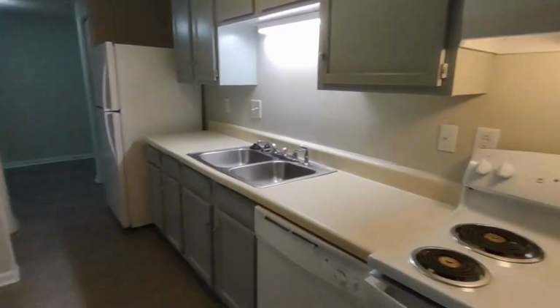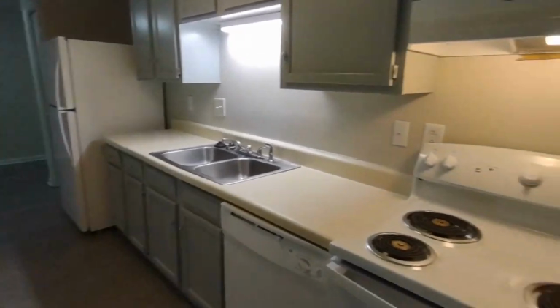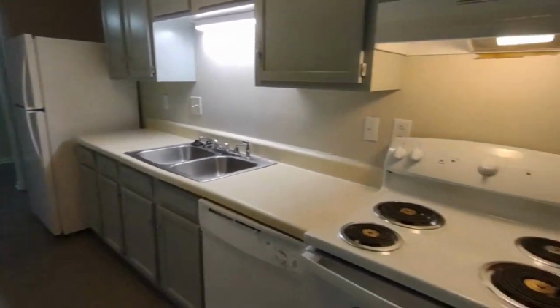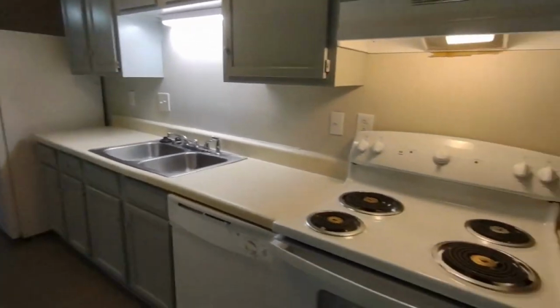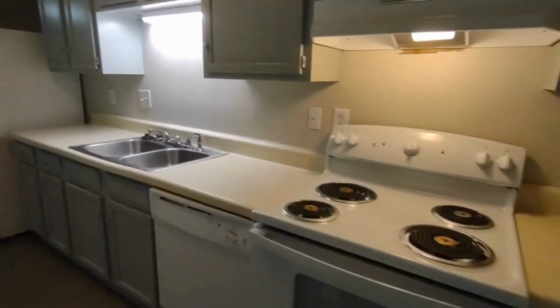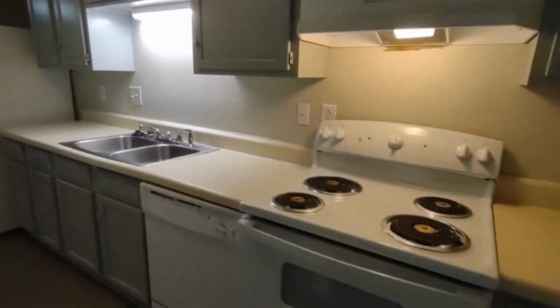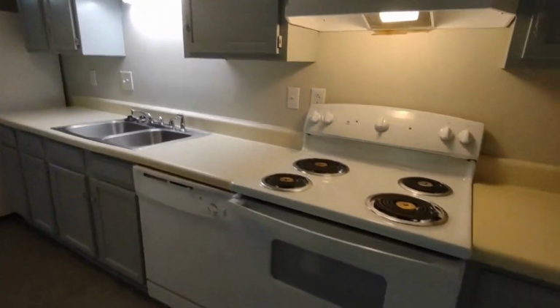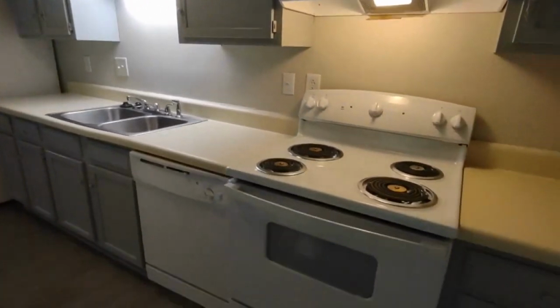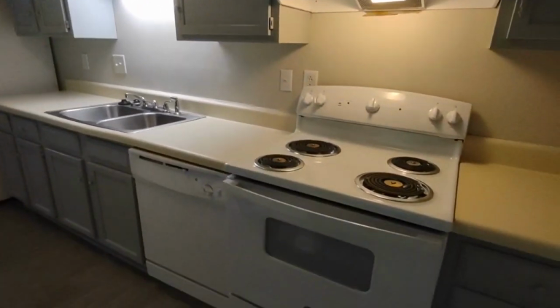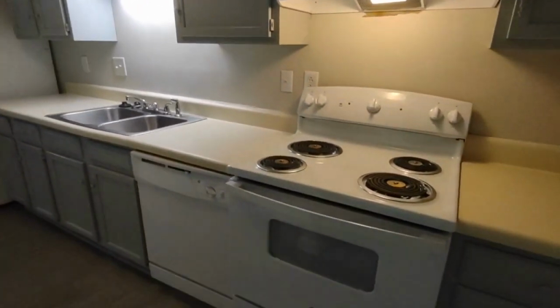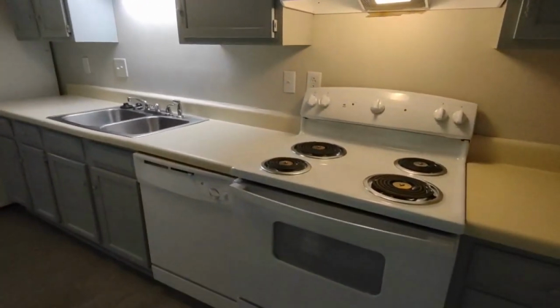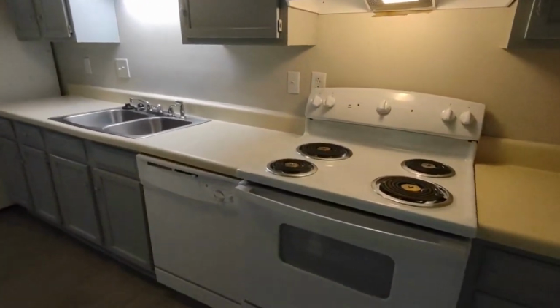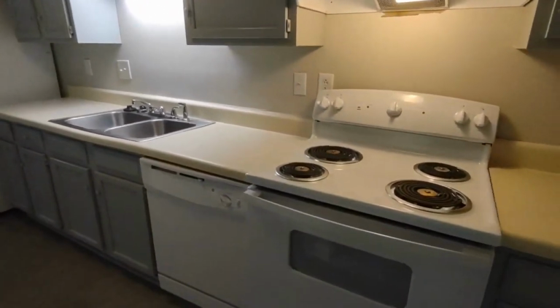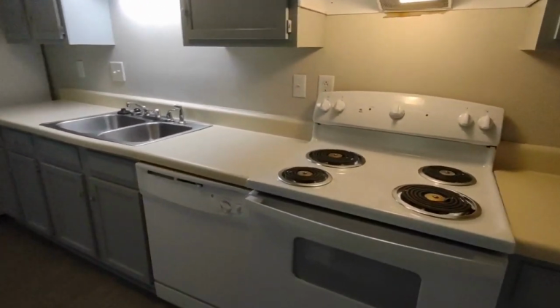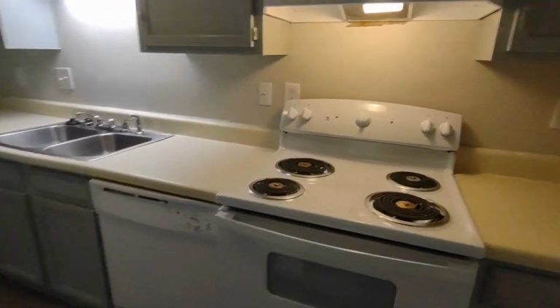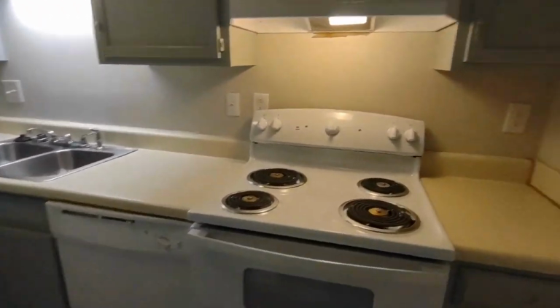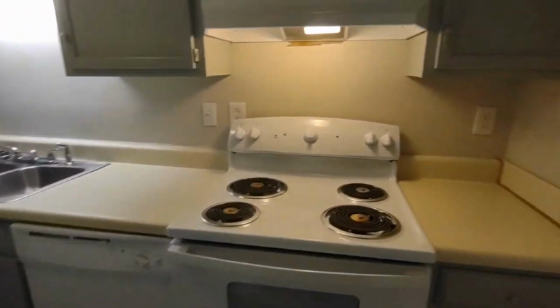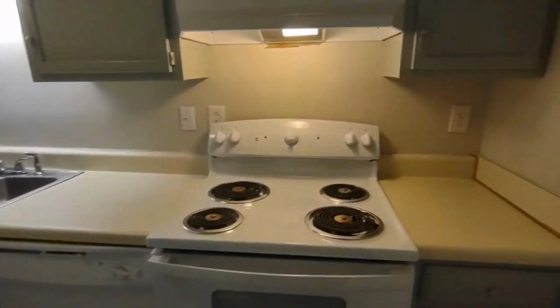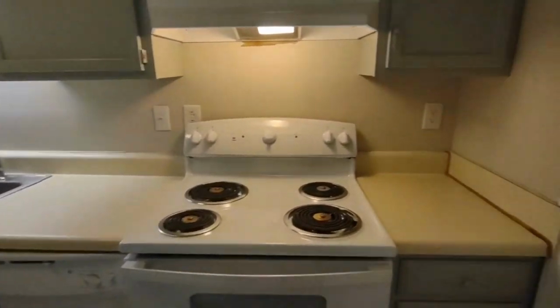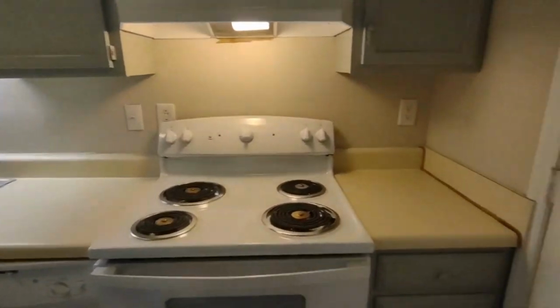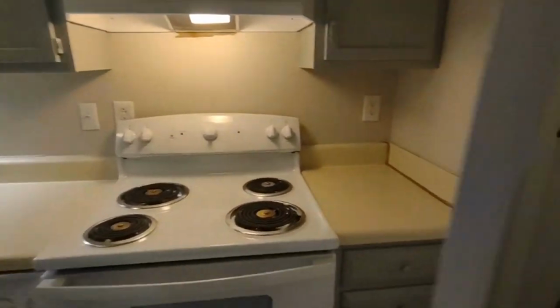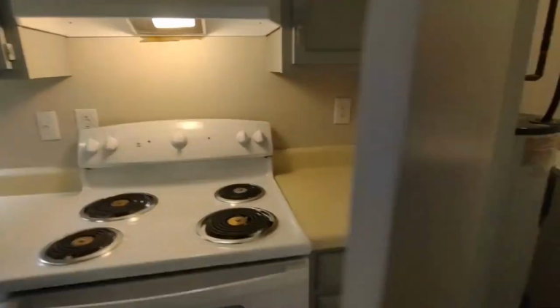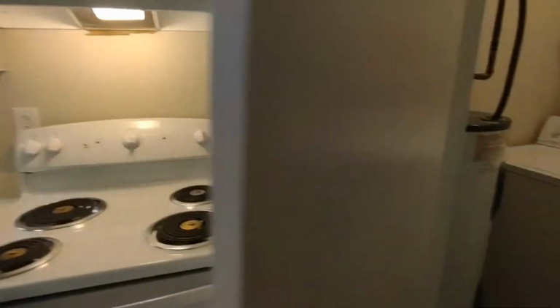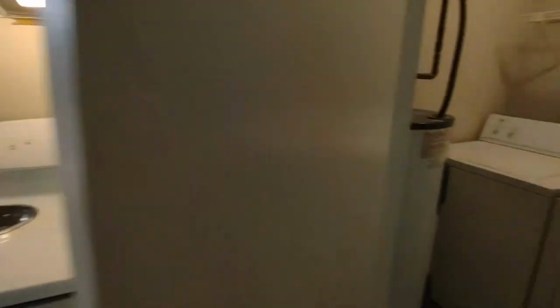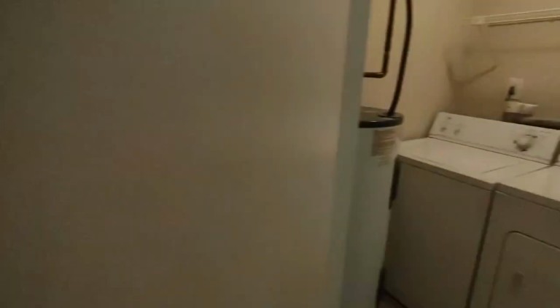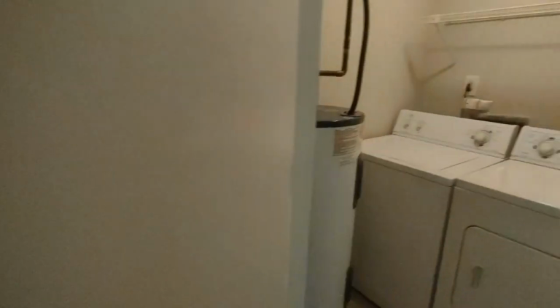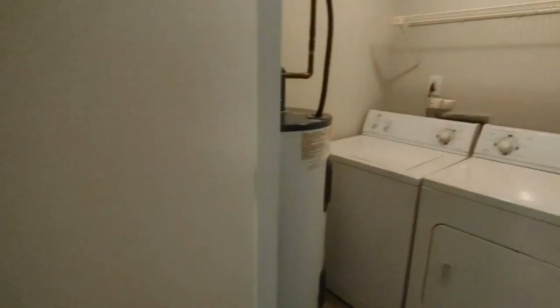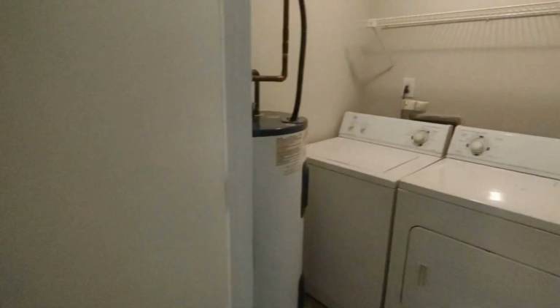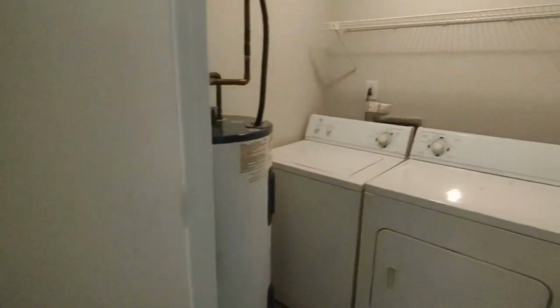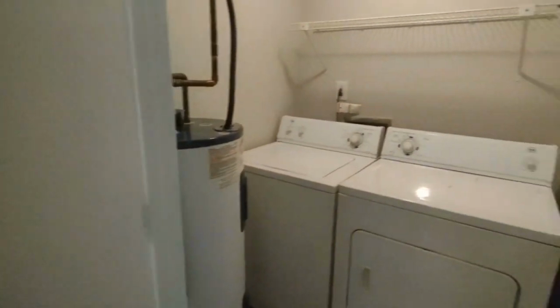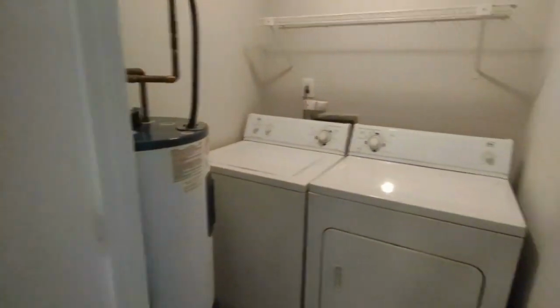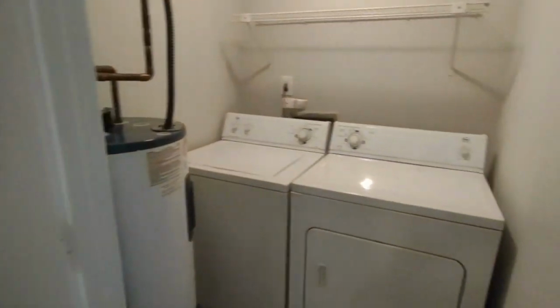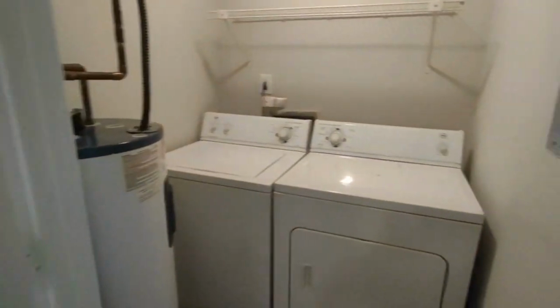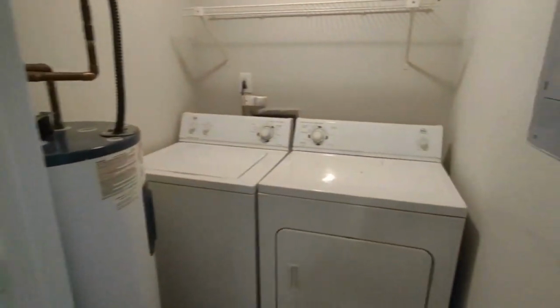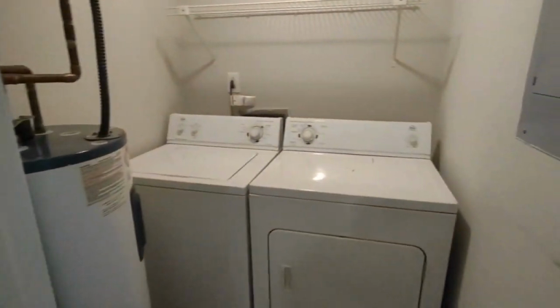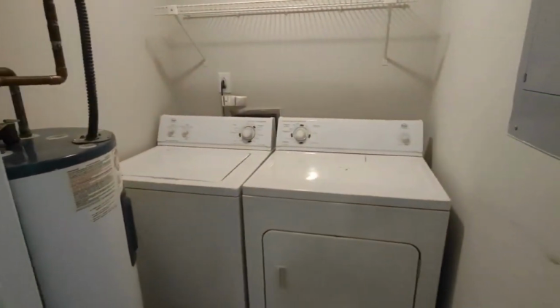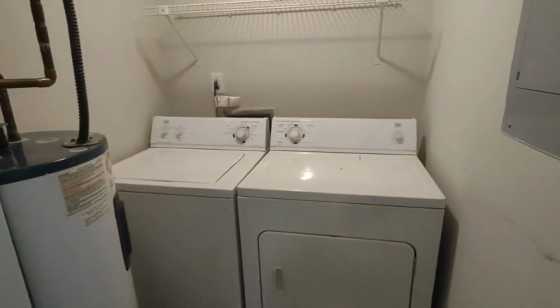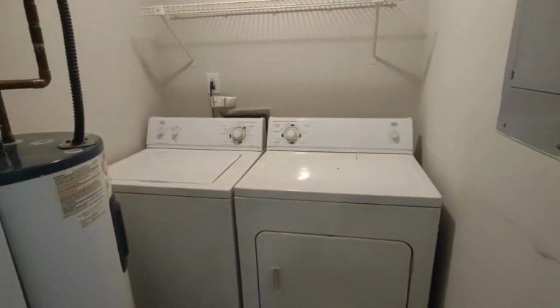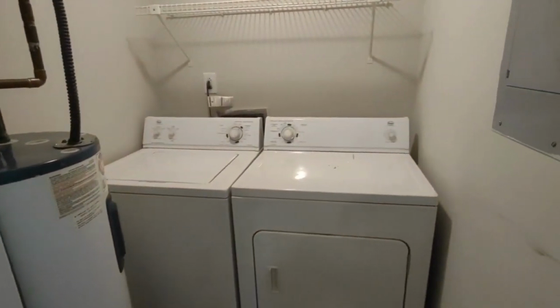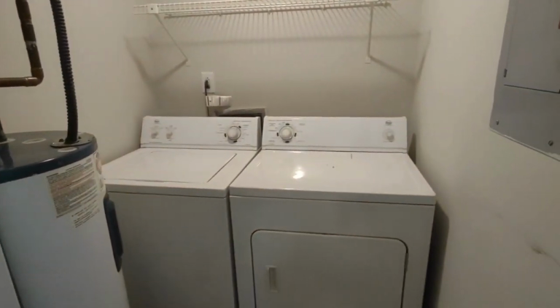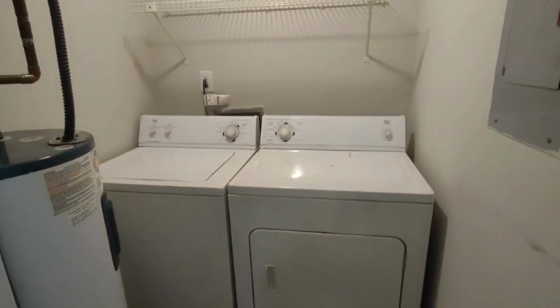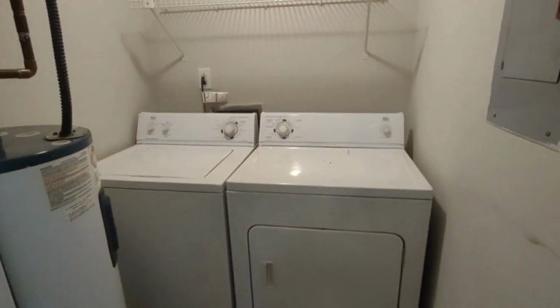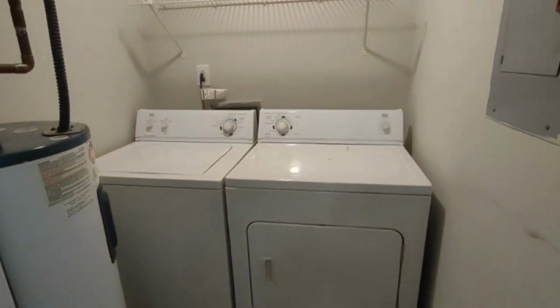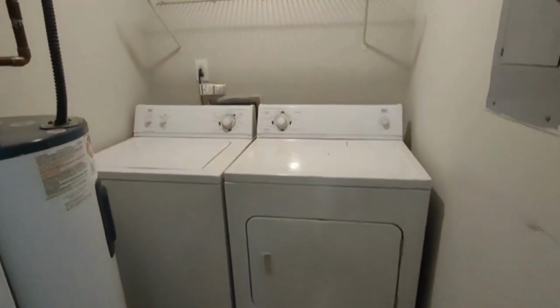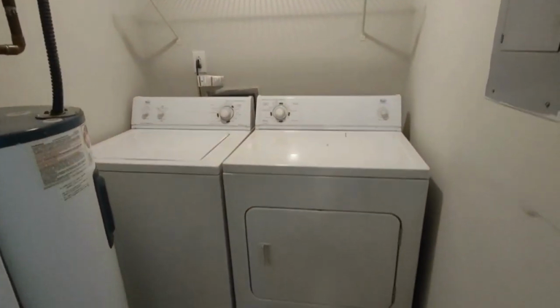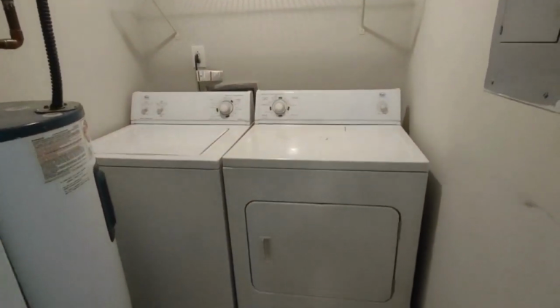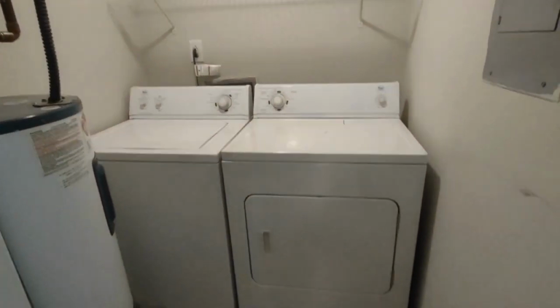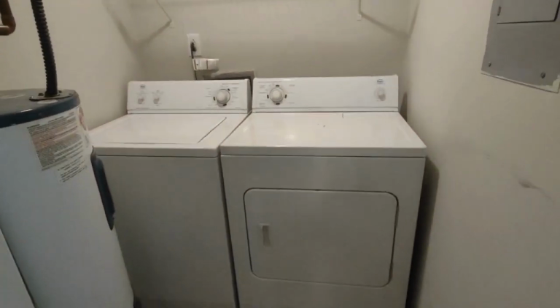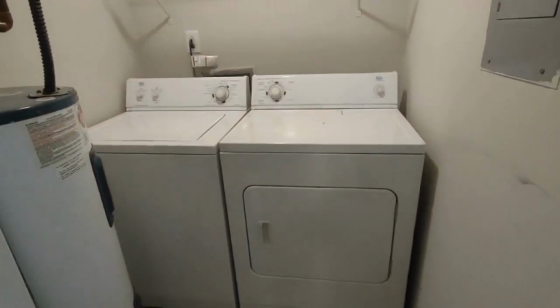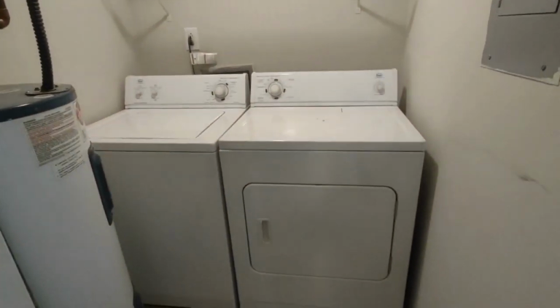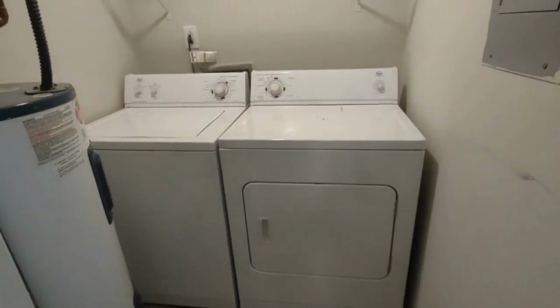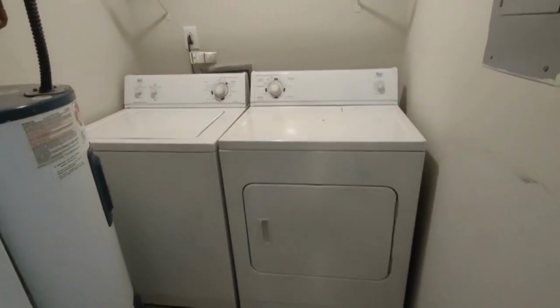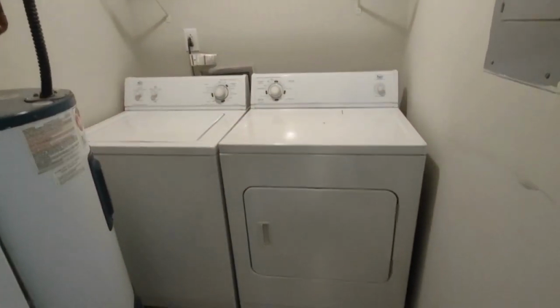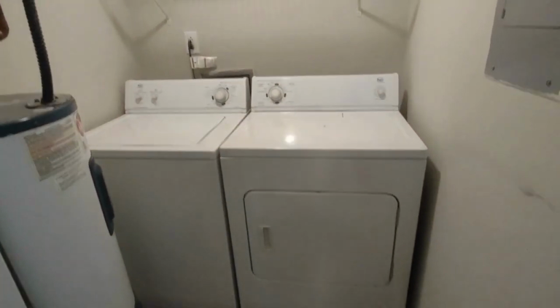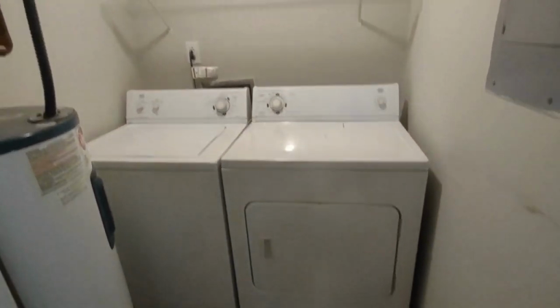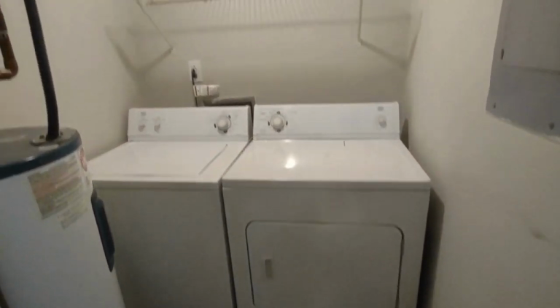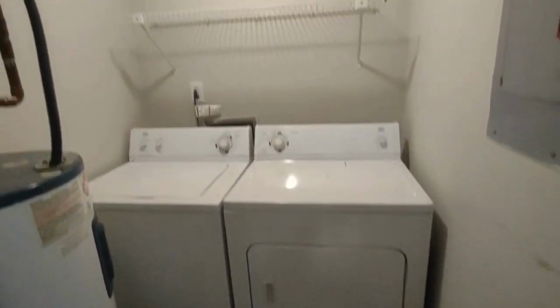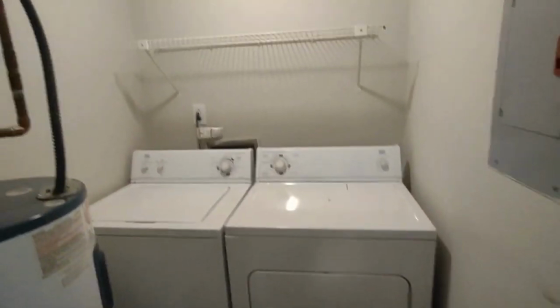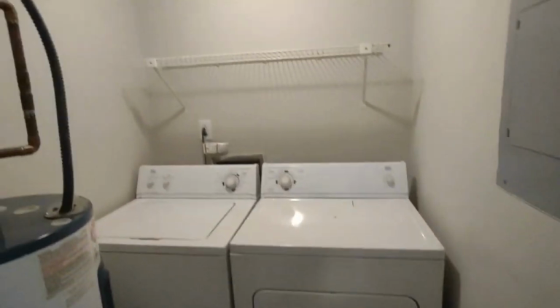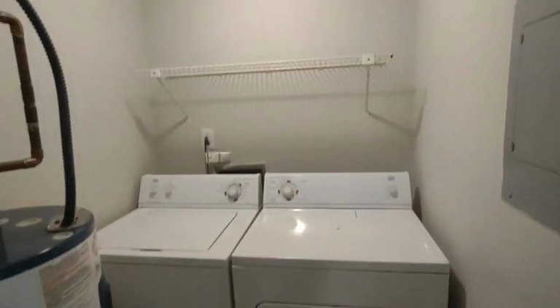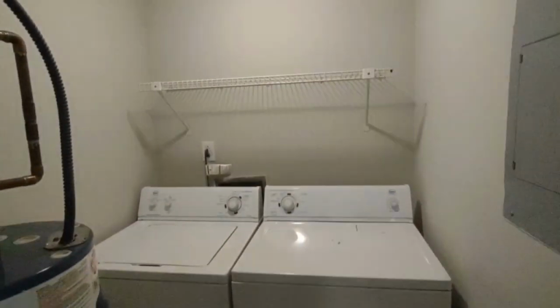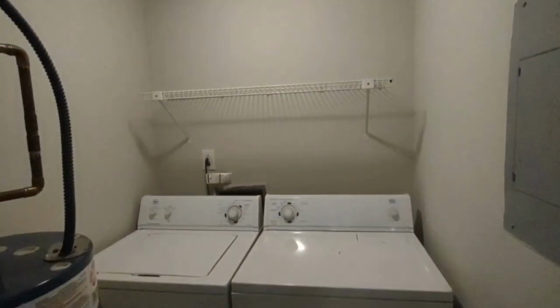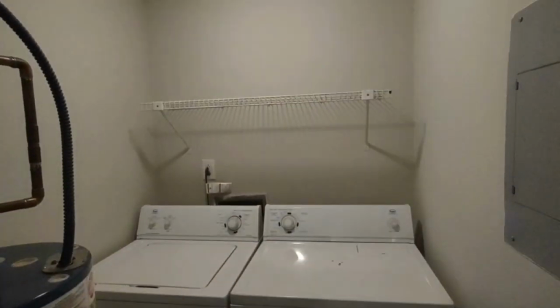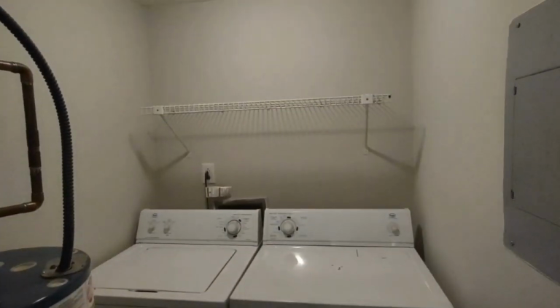To our right is the laundry room. The laundry room features a washer and dryer, as well as storage space above.